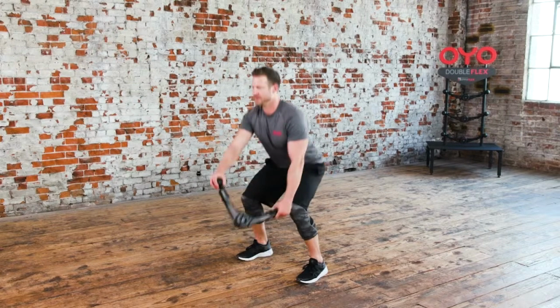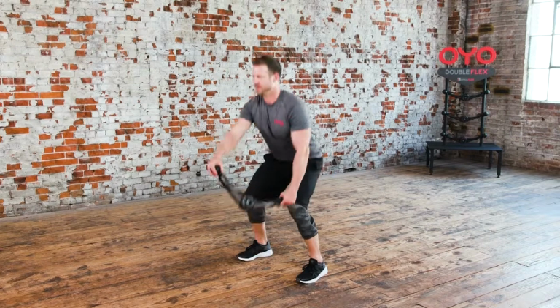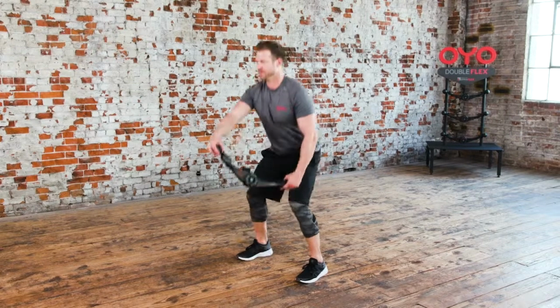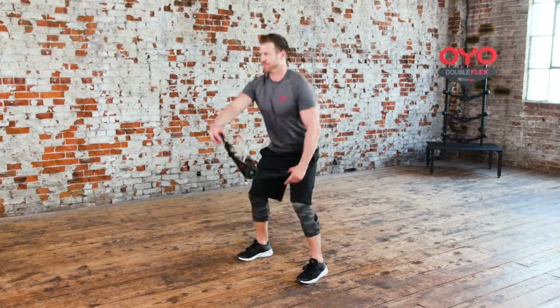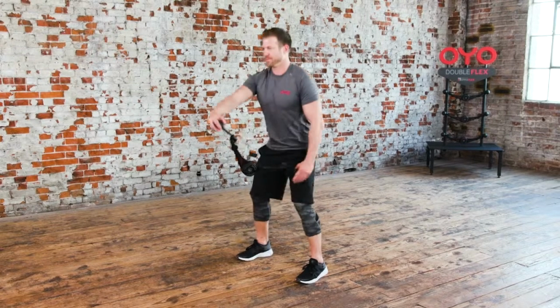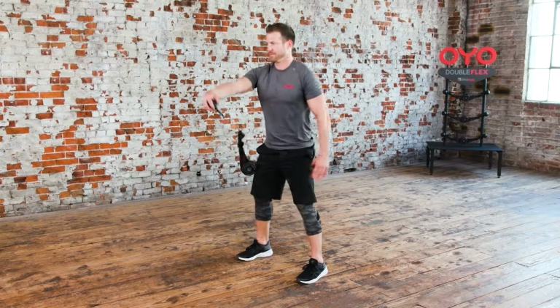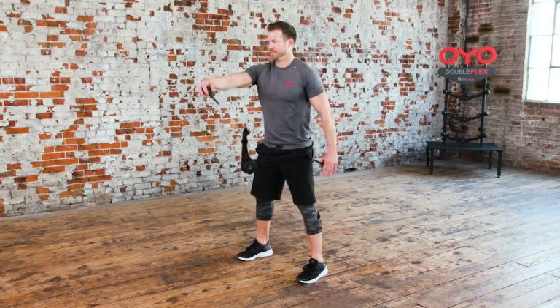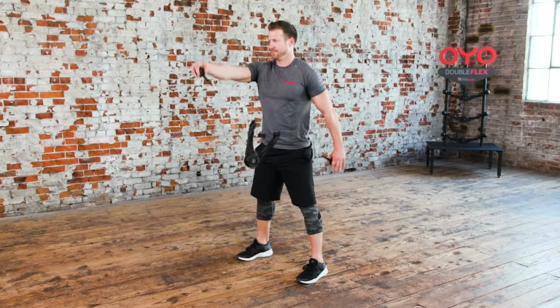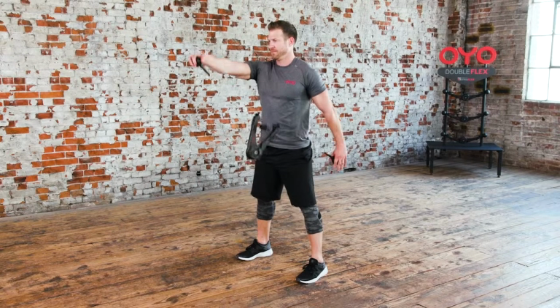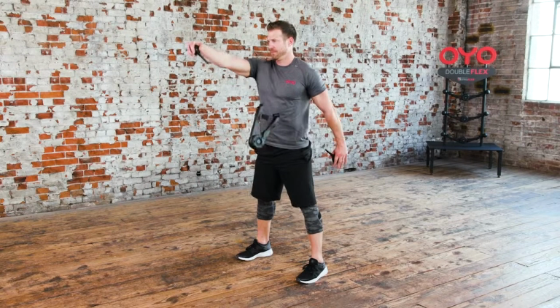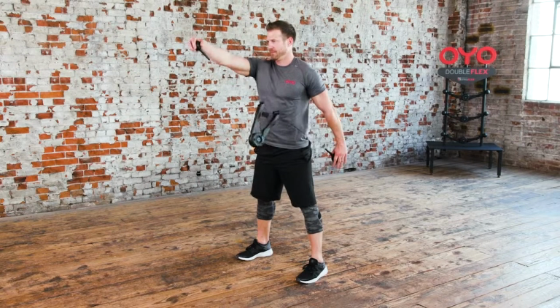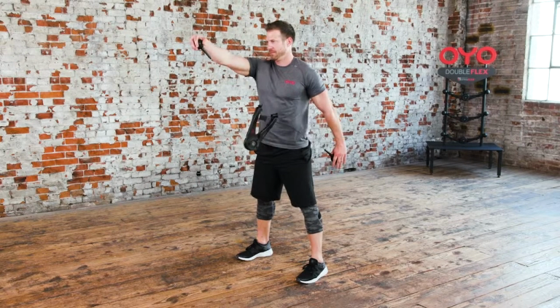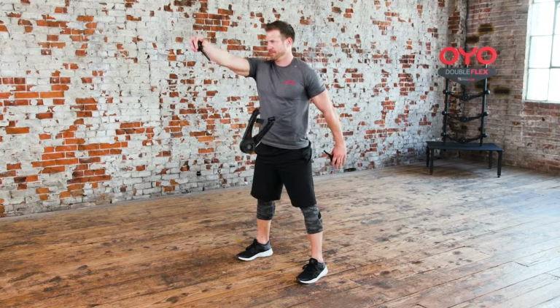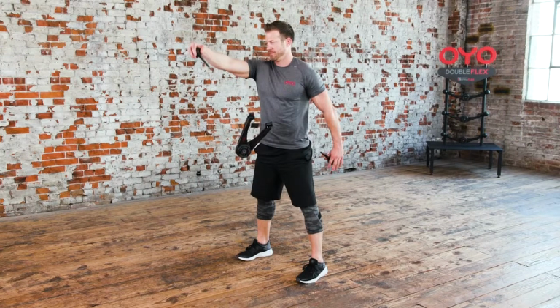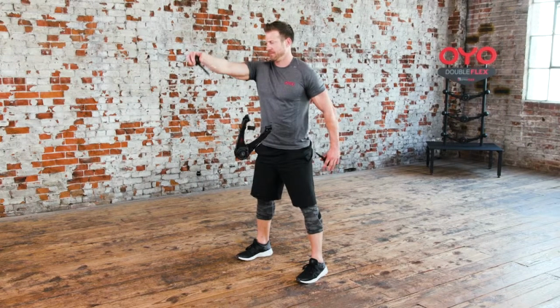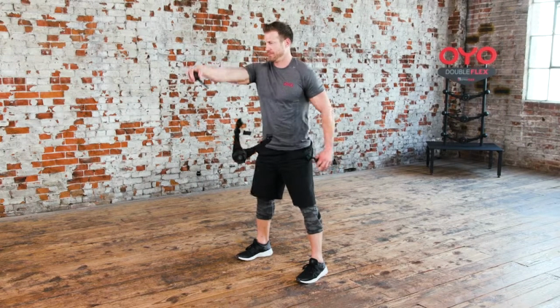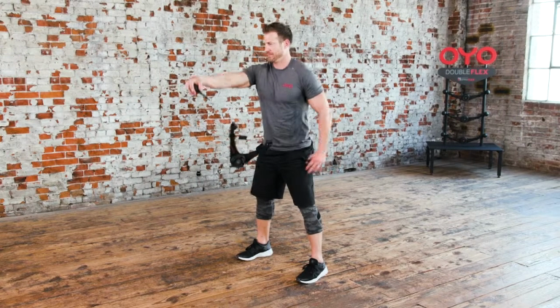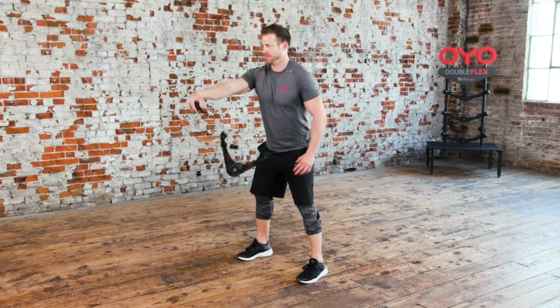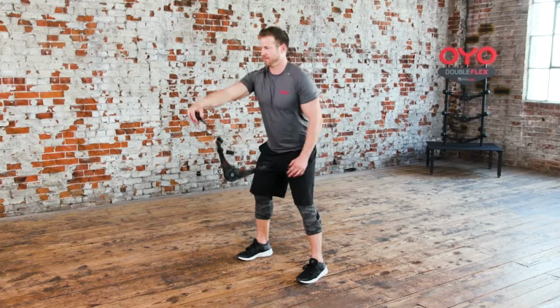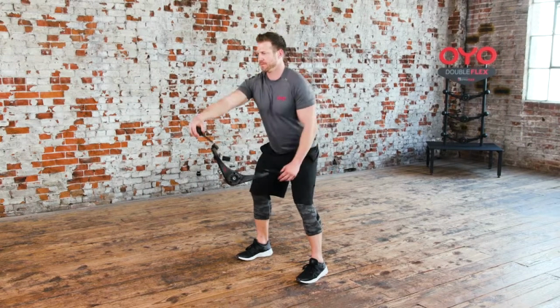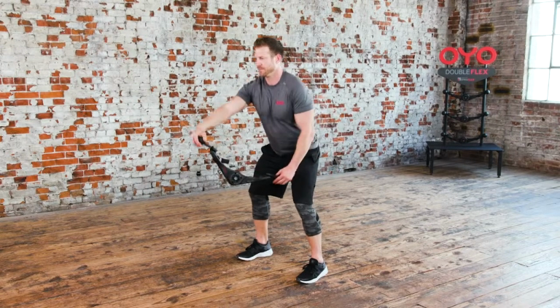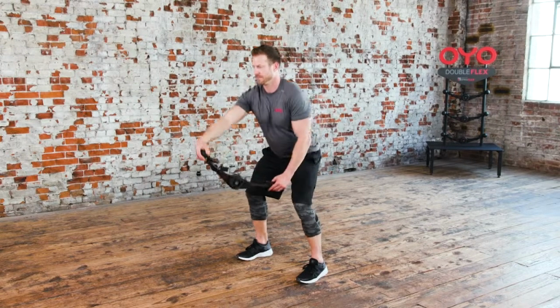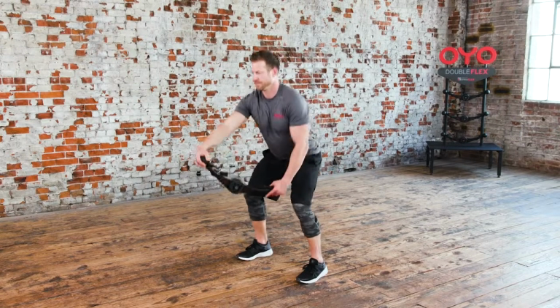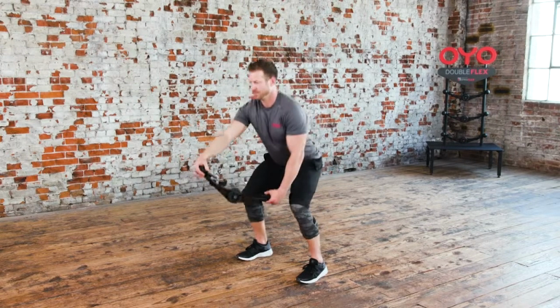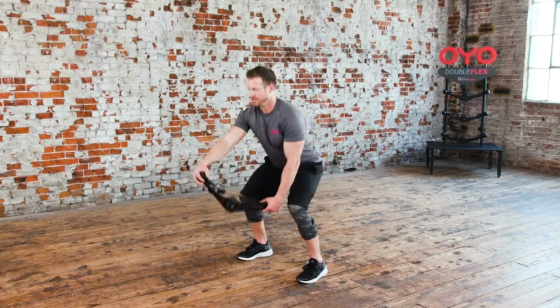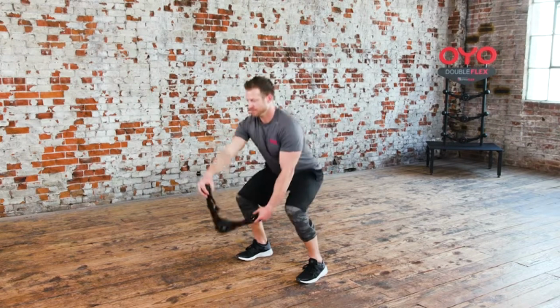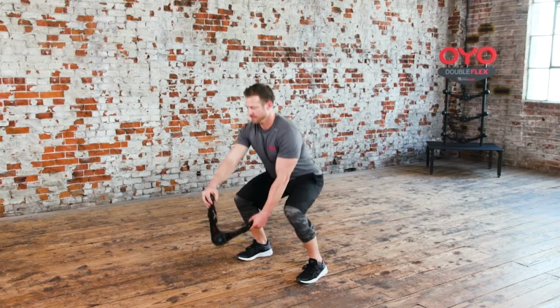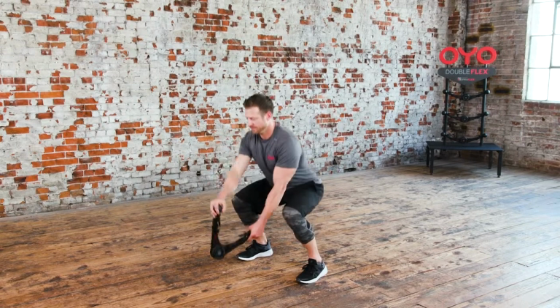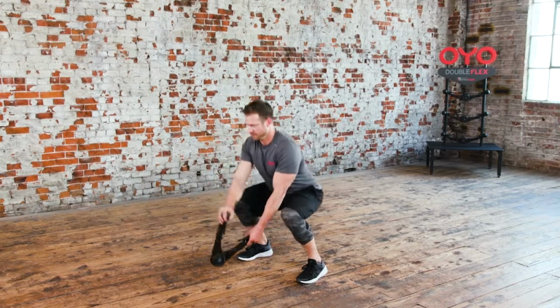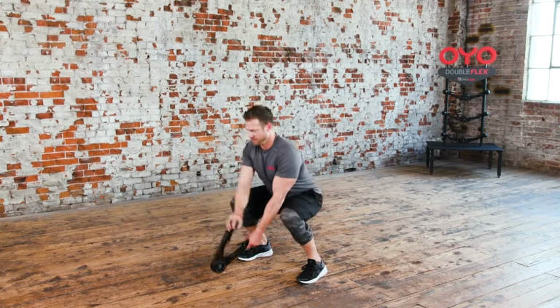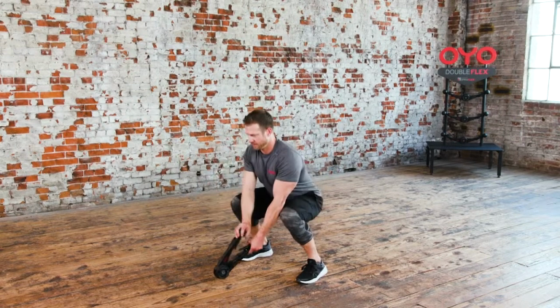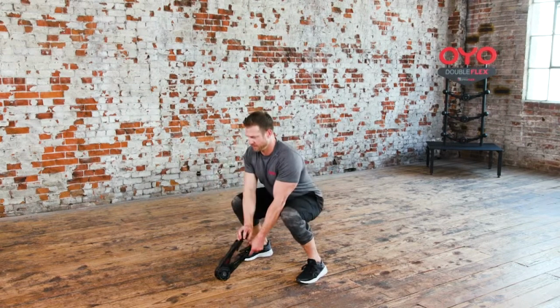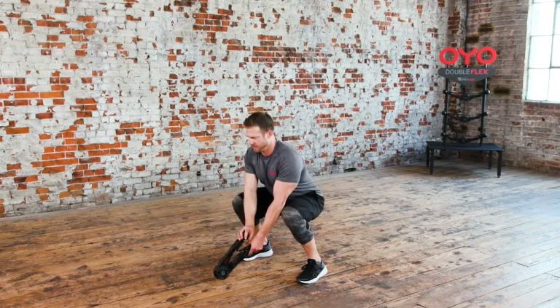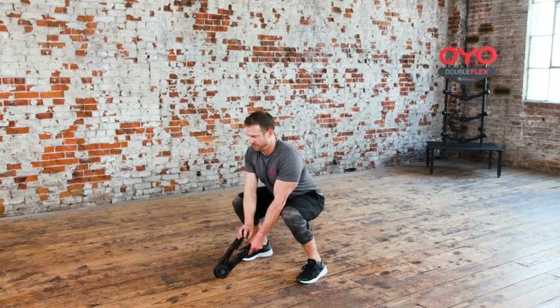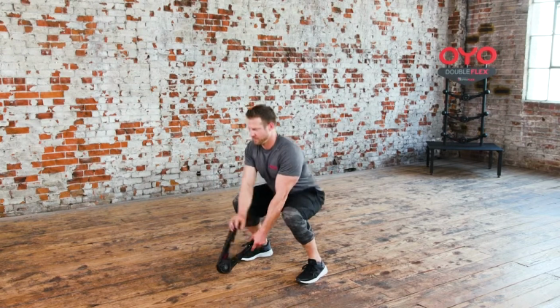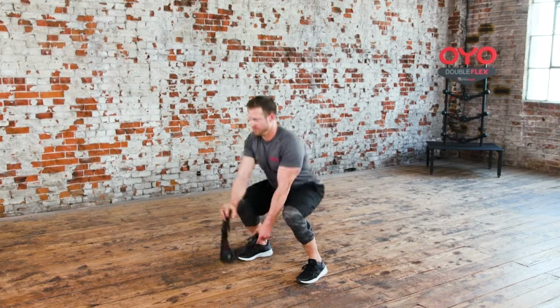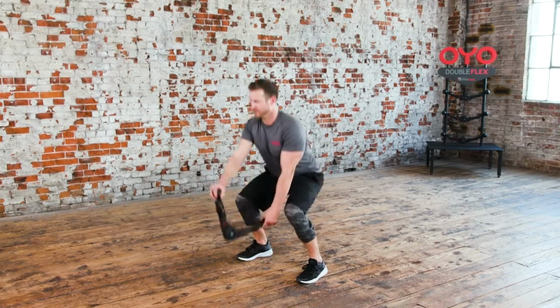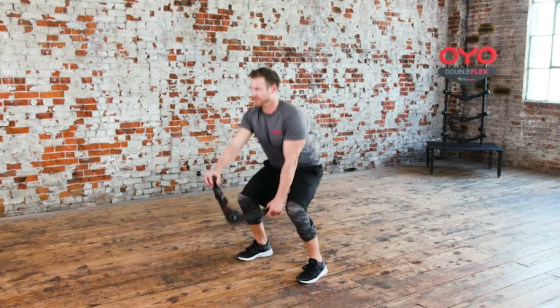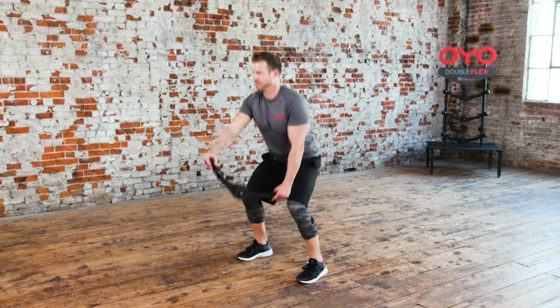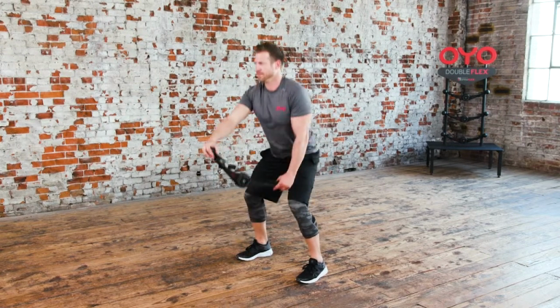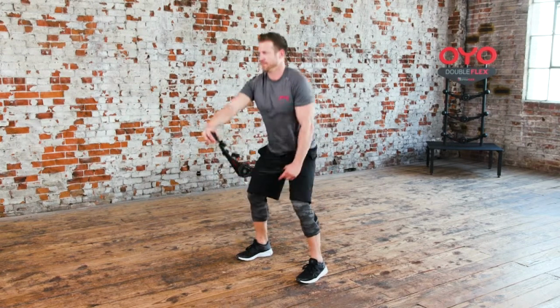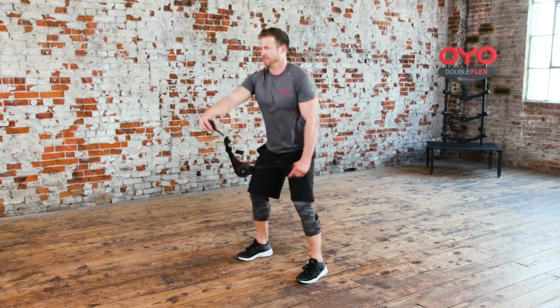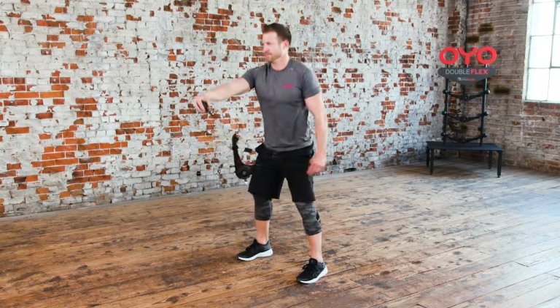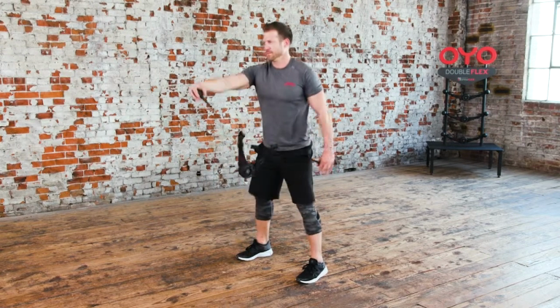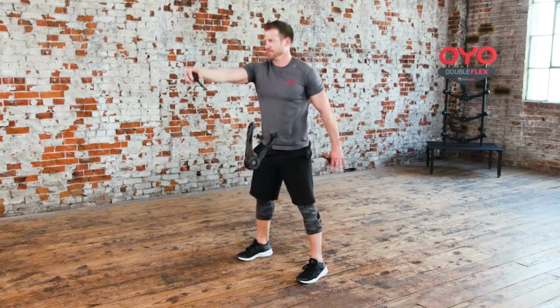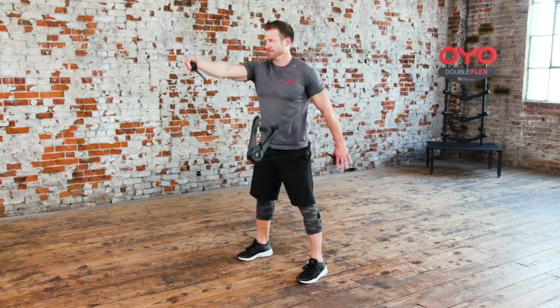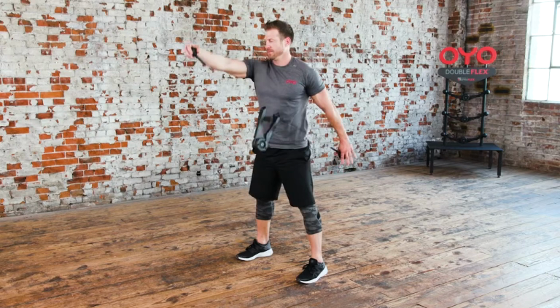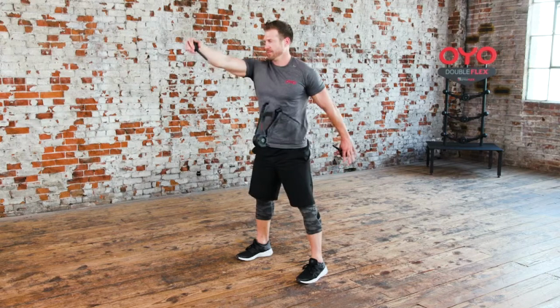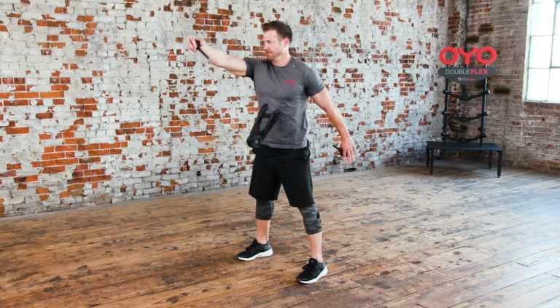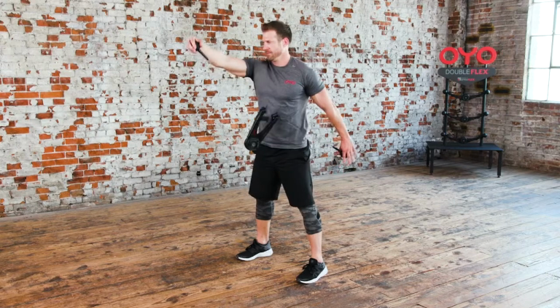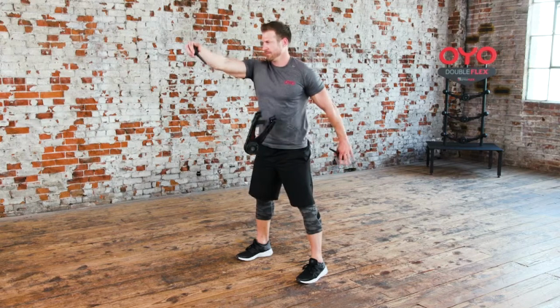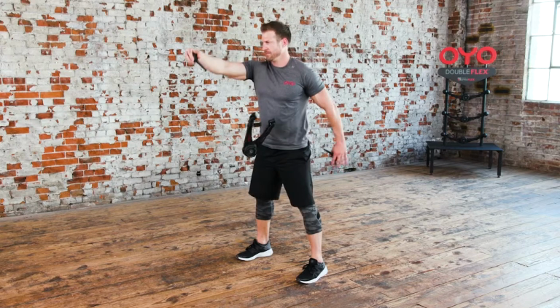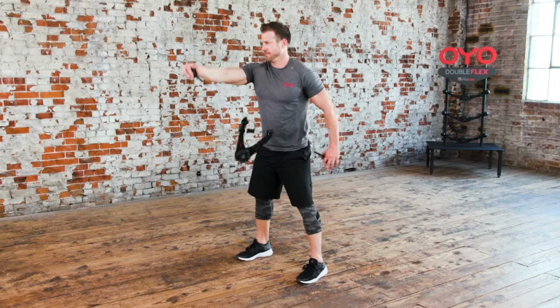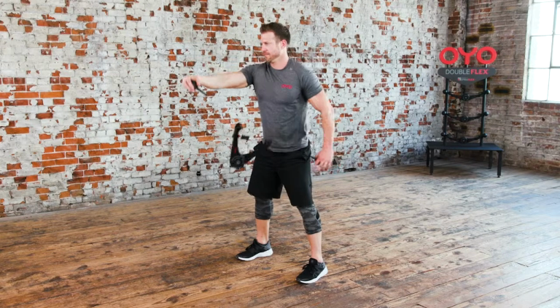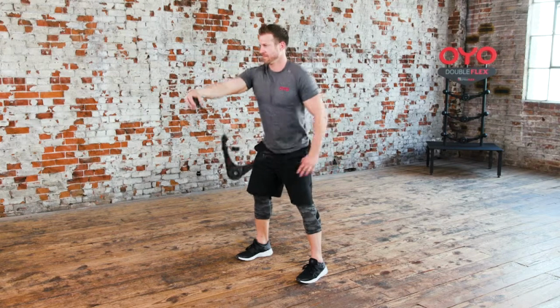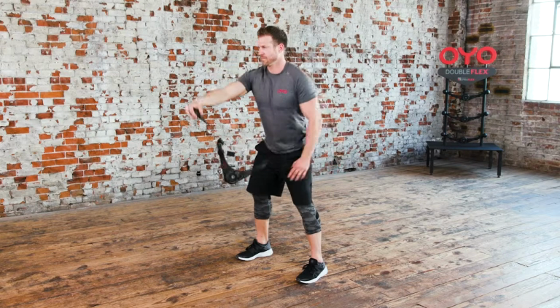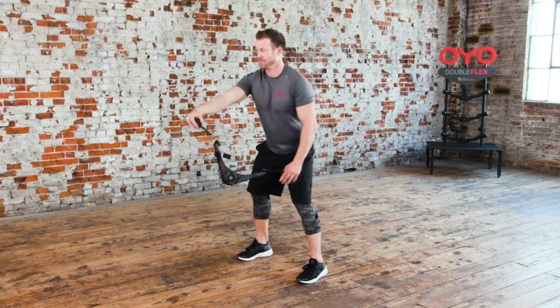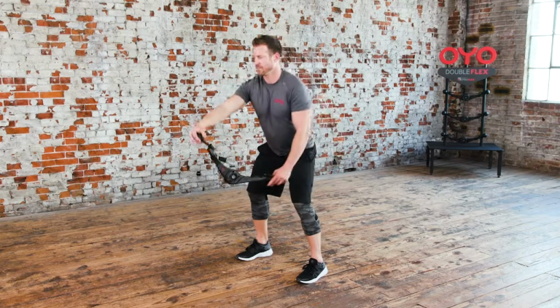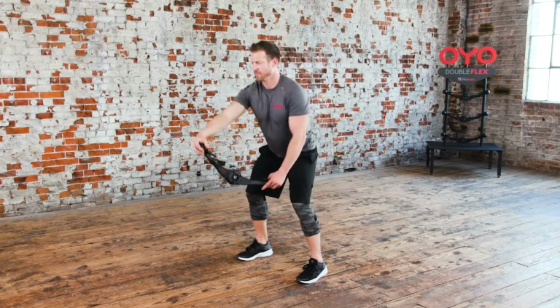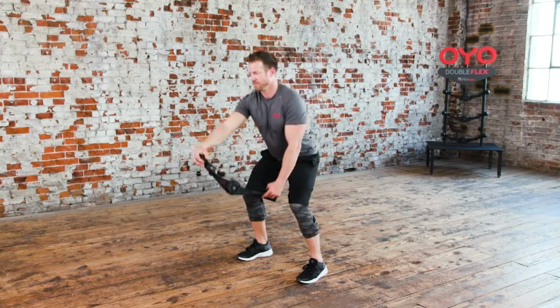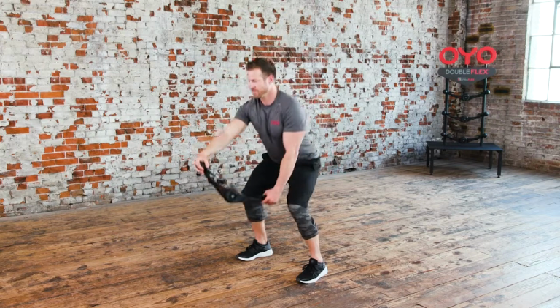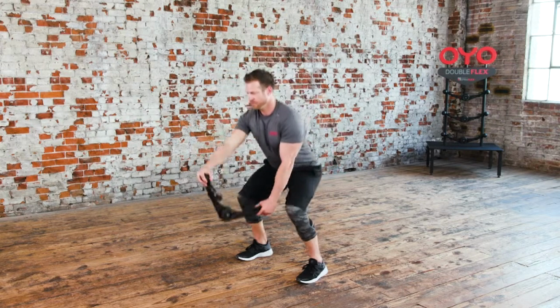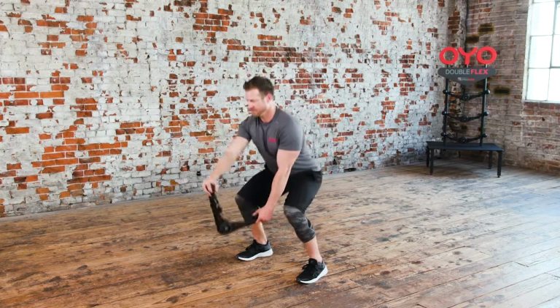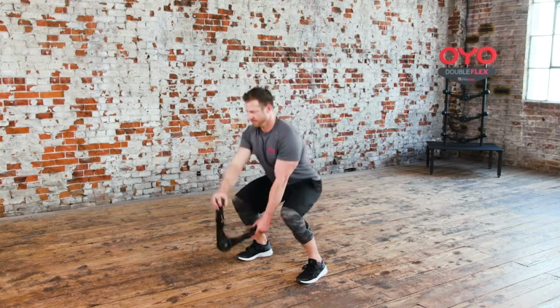Be ready — the Lat Shoulder Squat. This is the Lat Shoulder Squat.